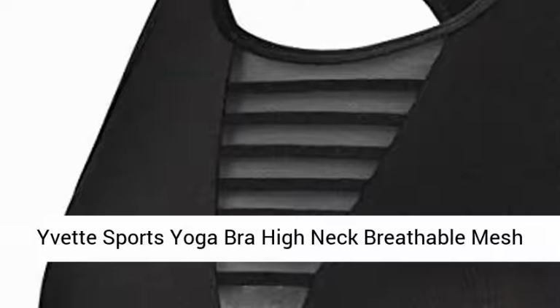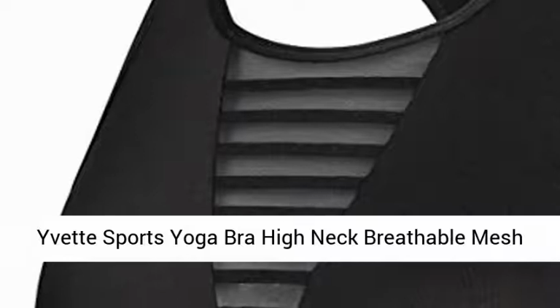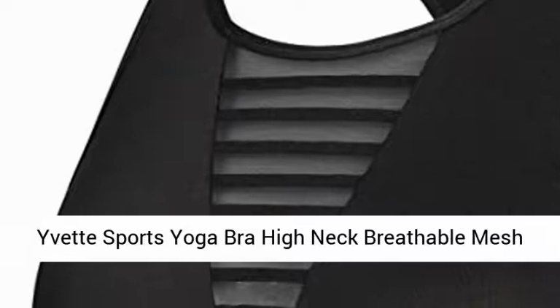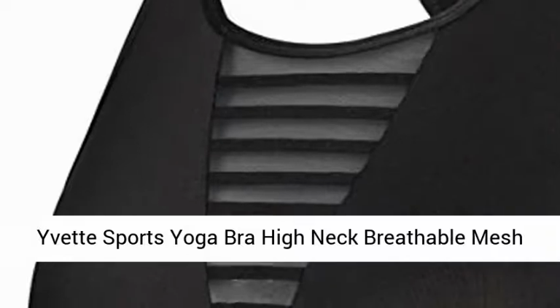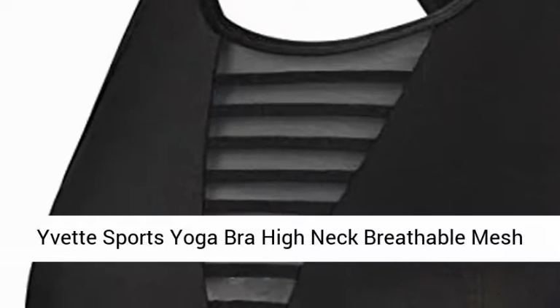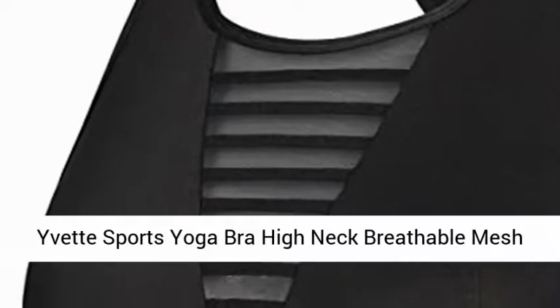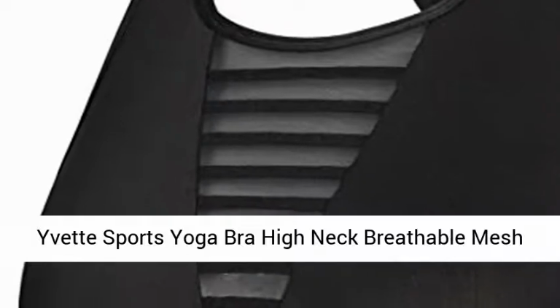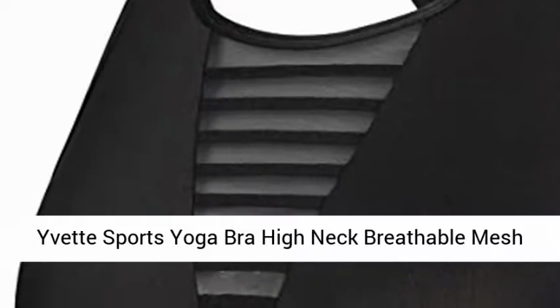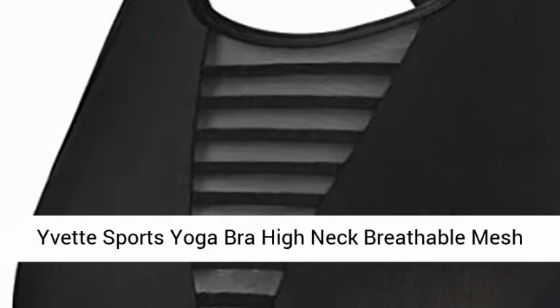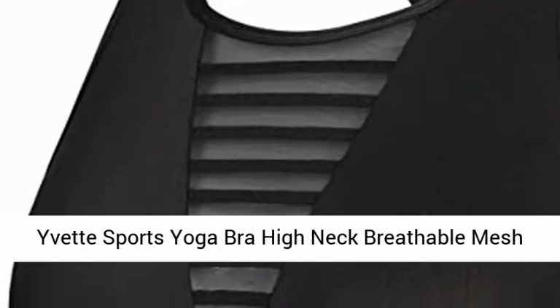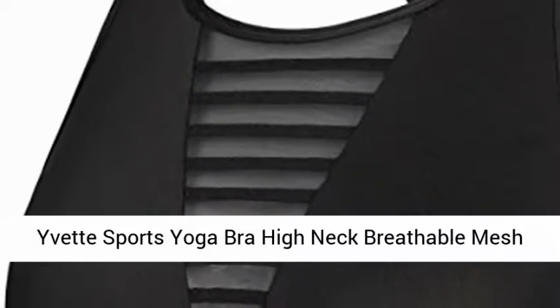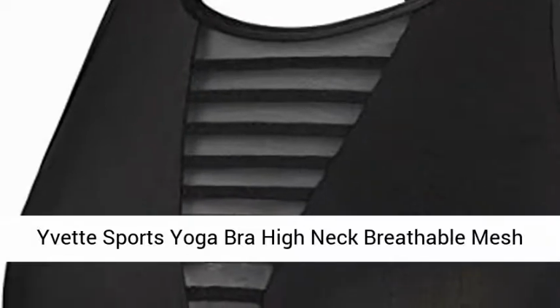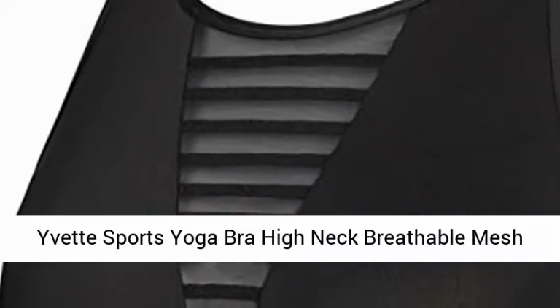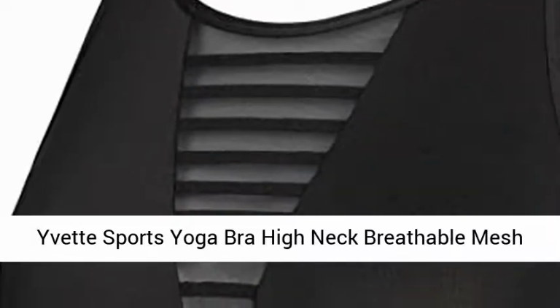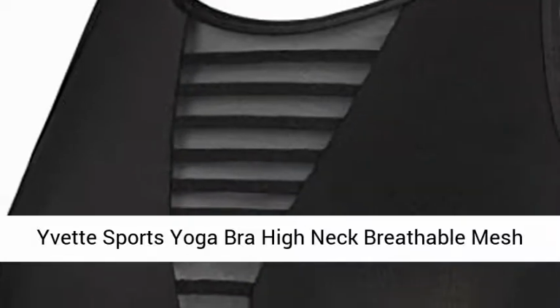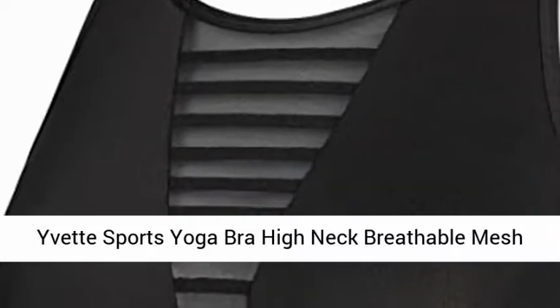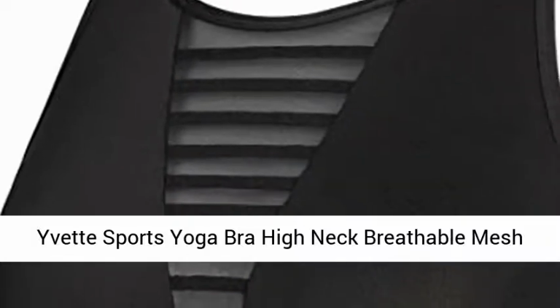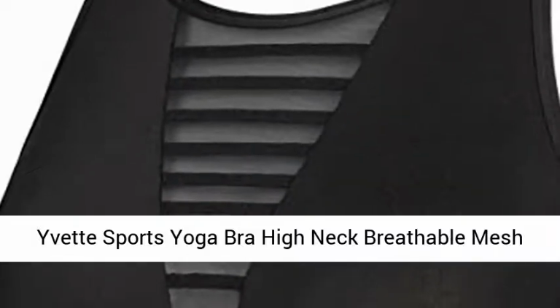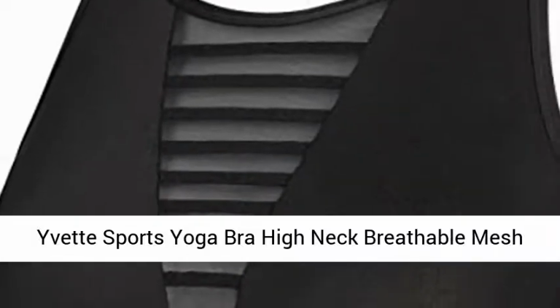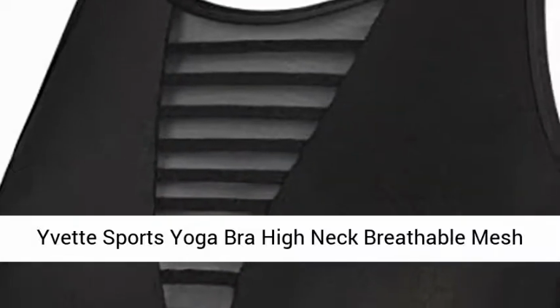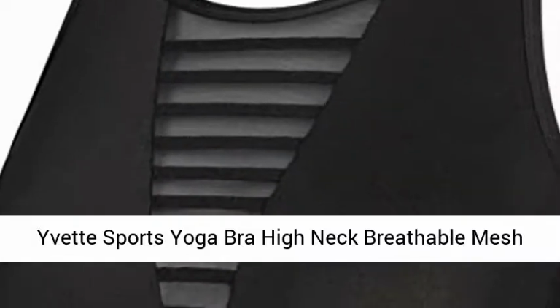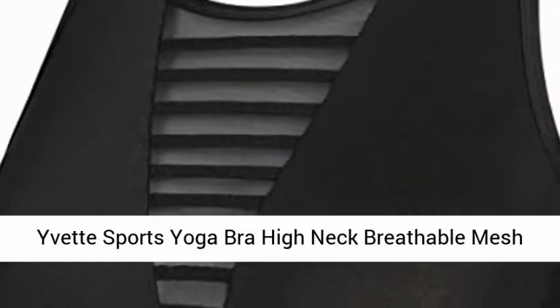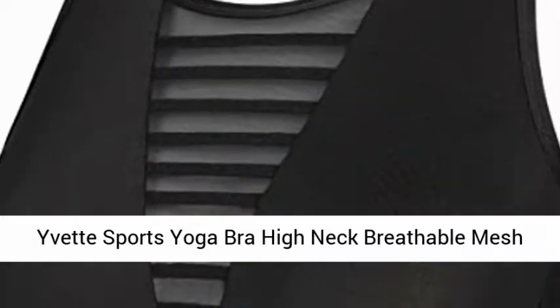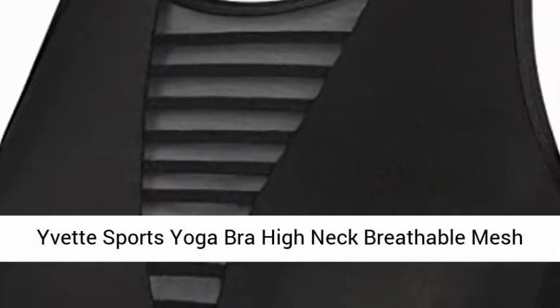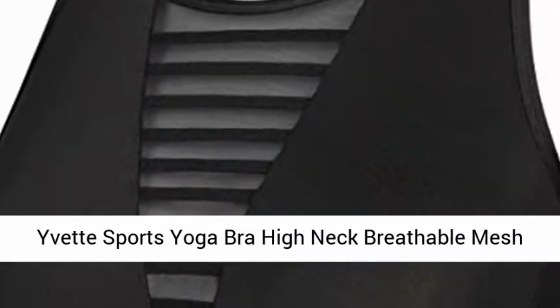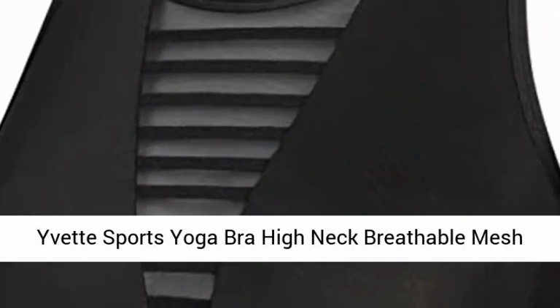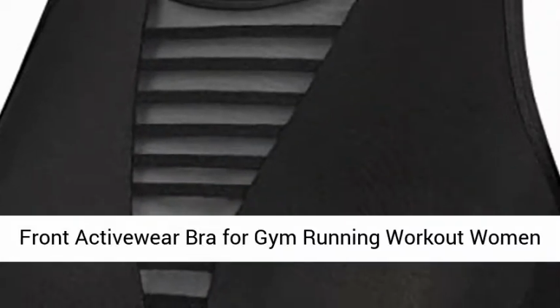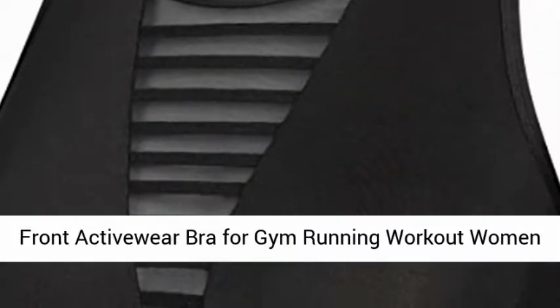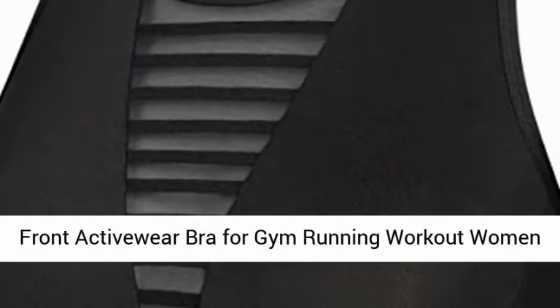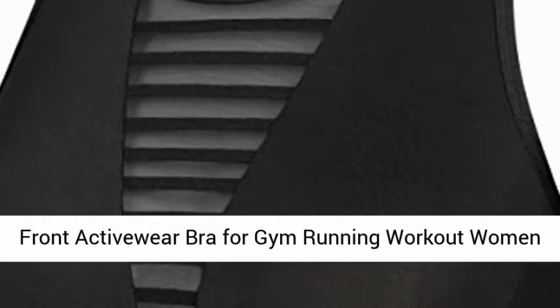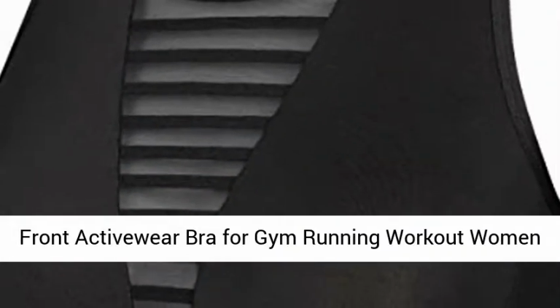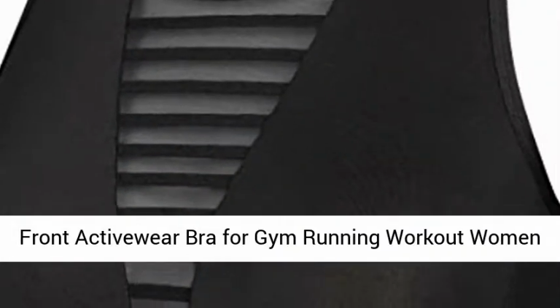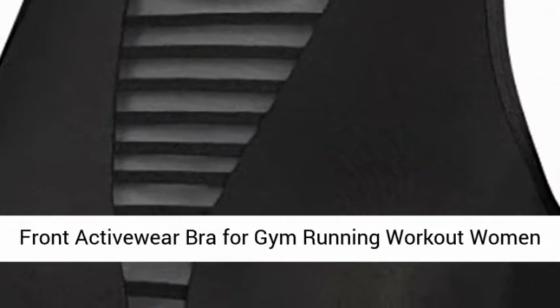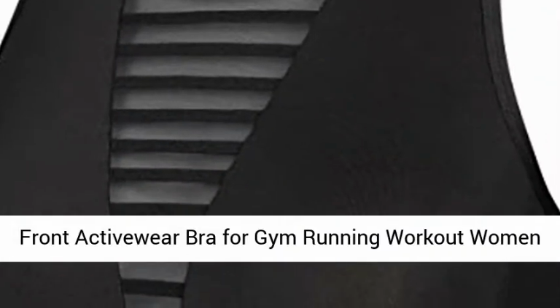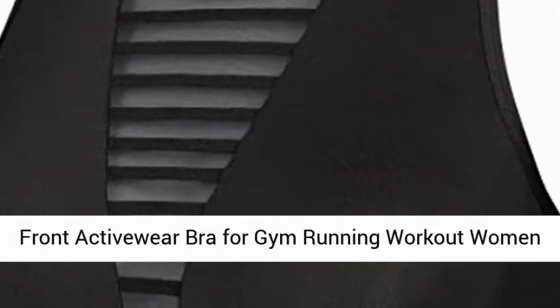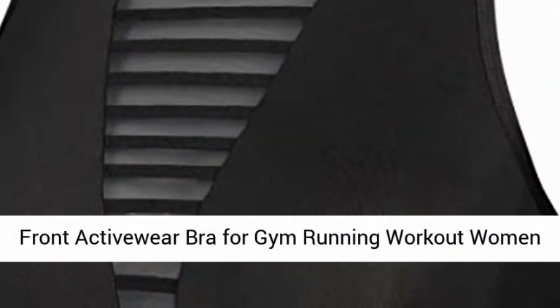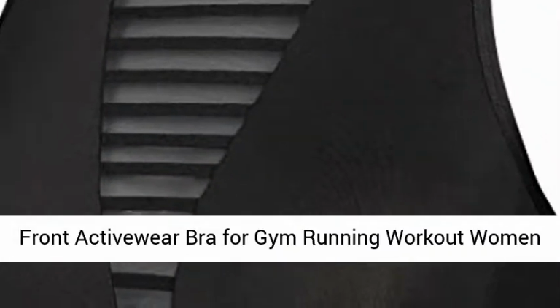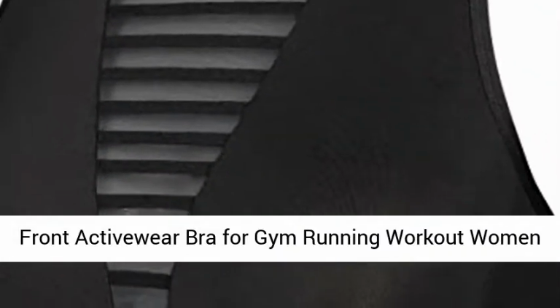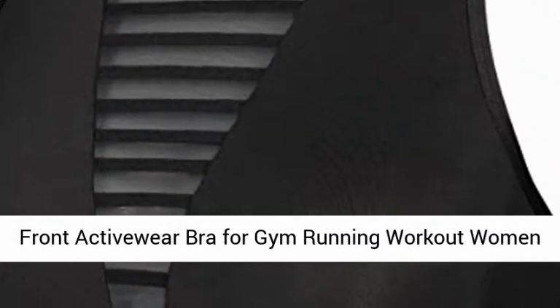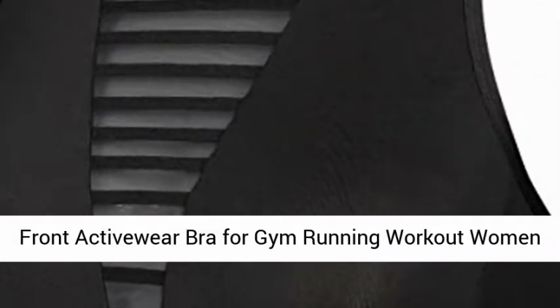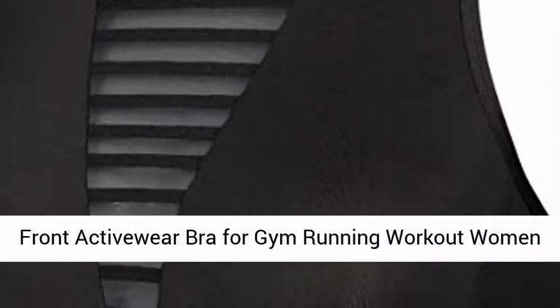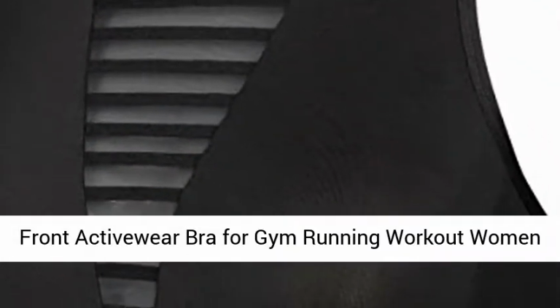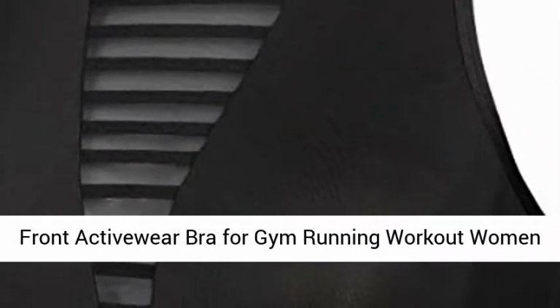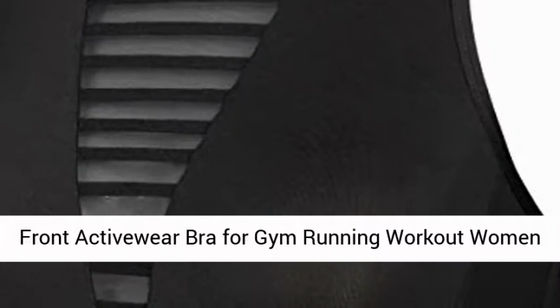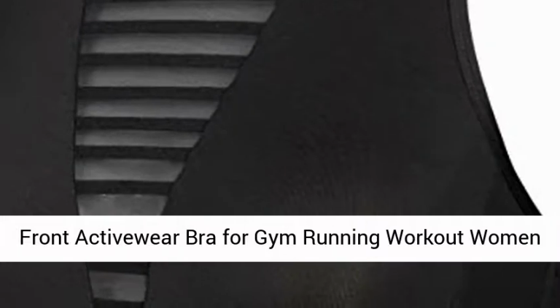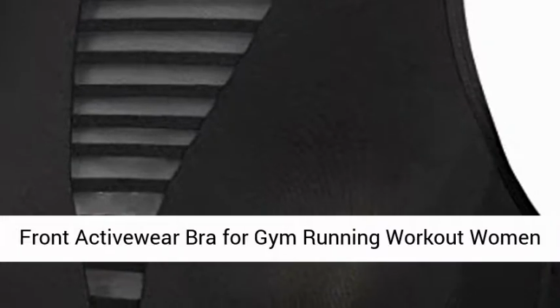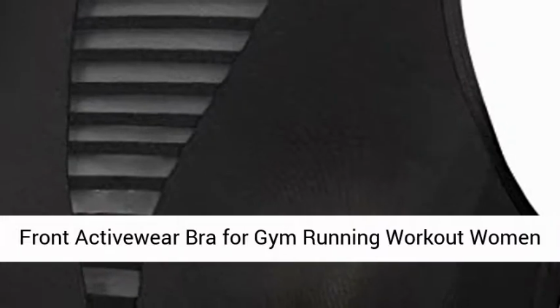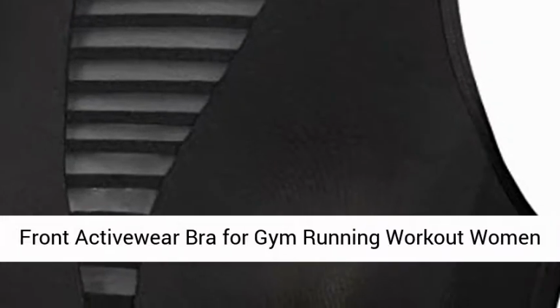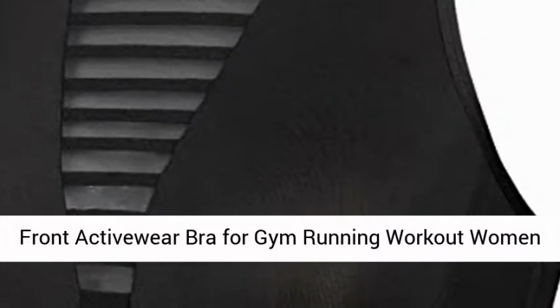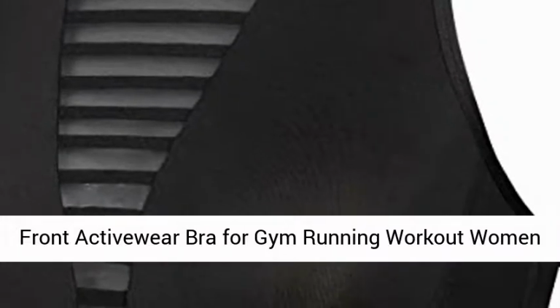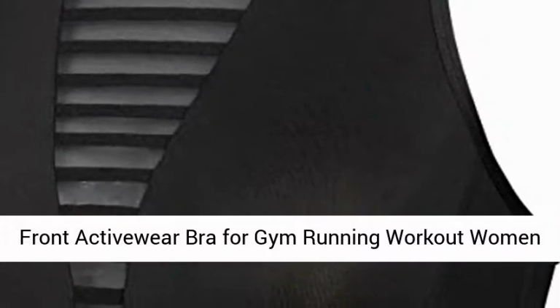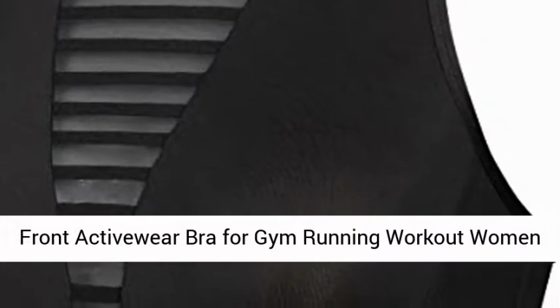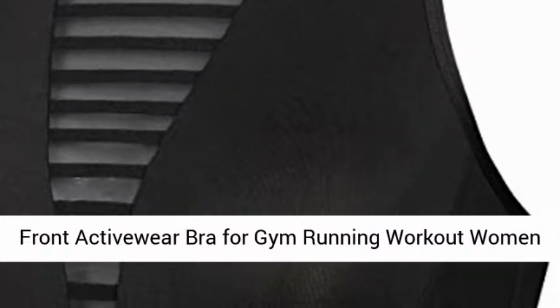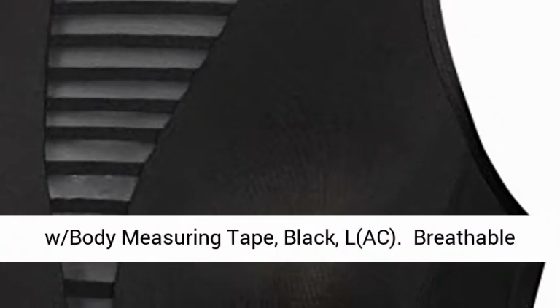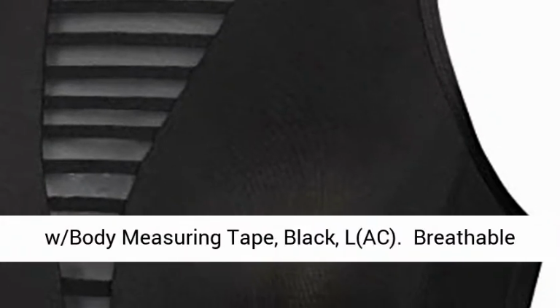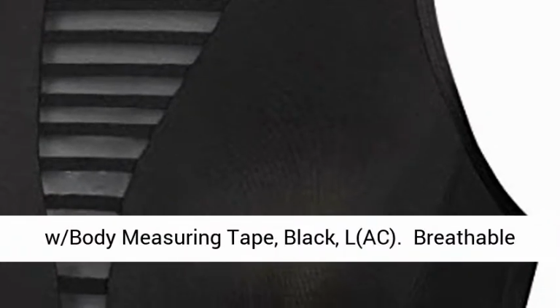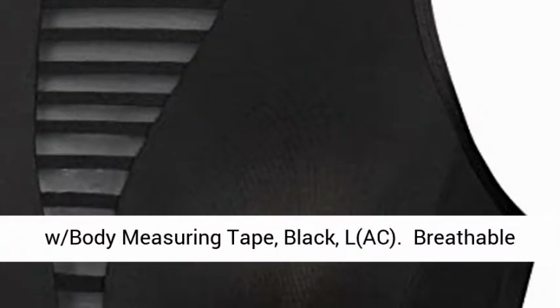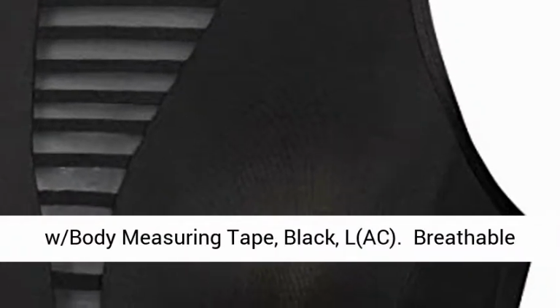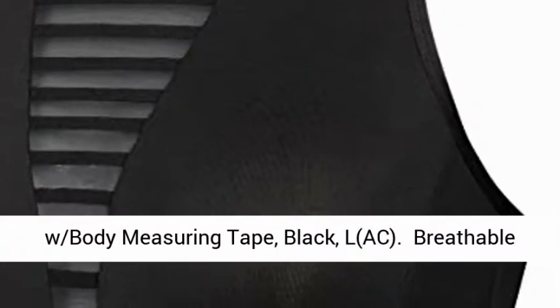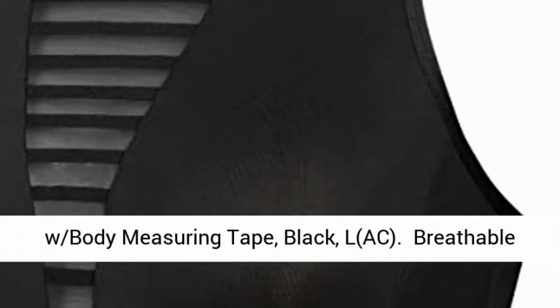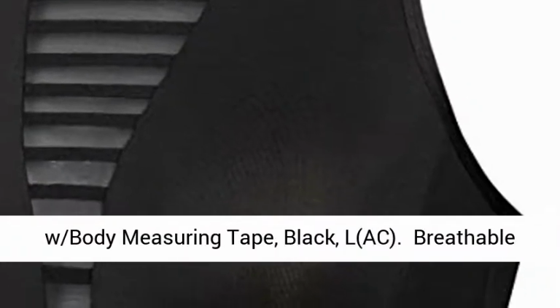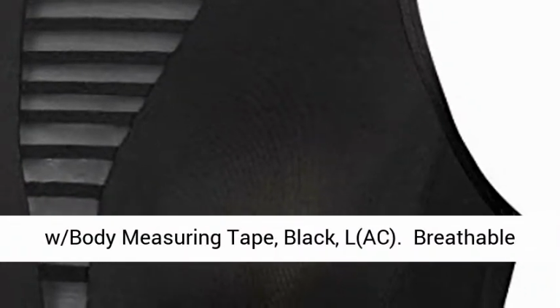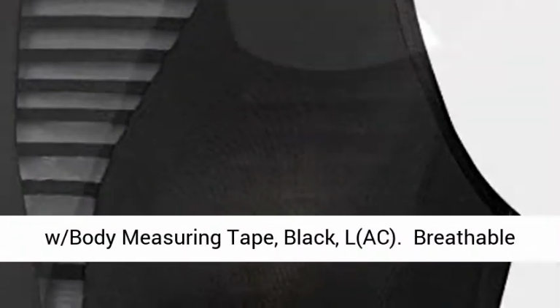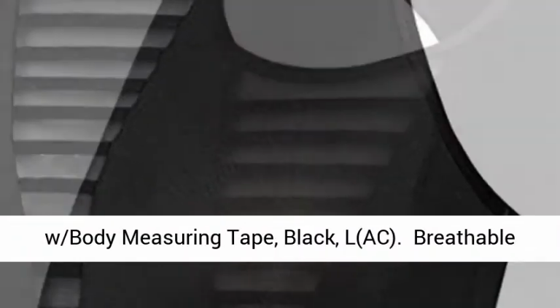Yvette Sports Yoga Bra, High Neck Breathable Mesh Front Active Wear Bra for Gym Running Workout Women, with Body Measuring Tape, Black, L.